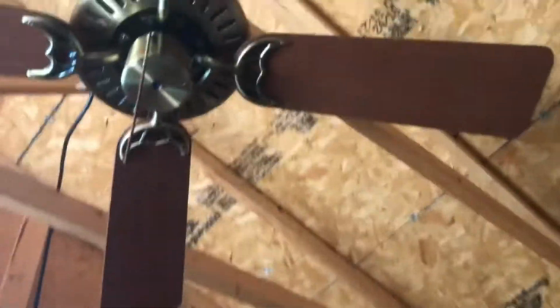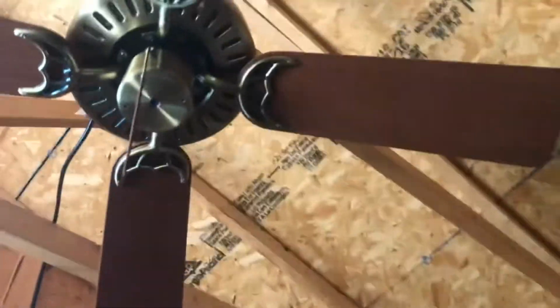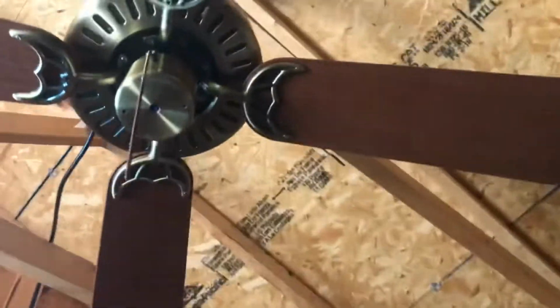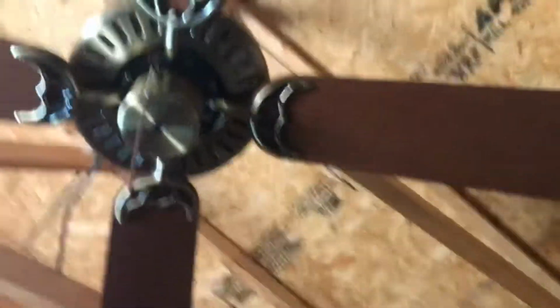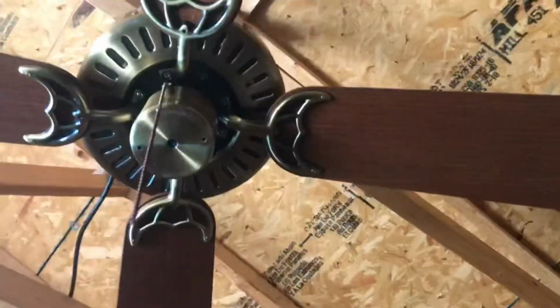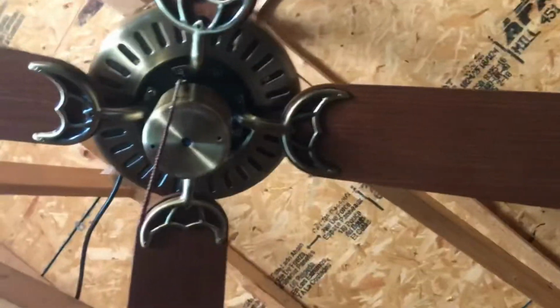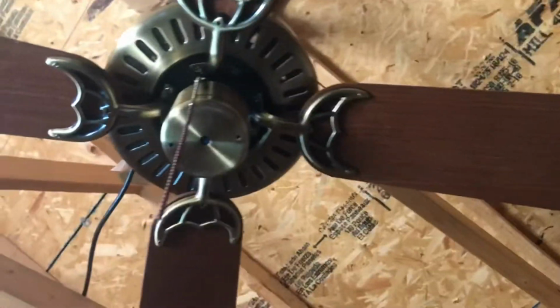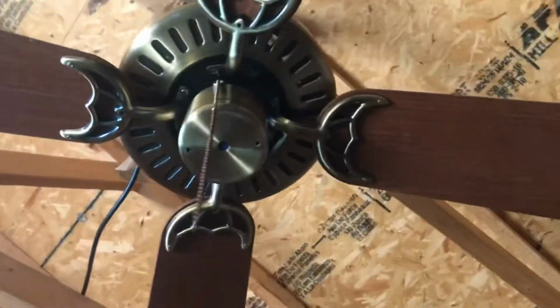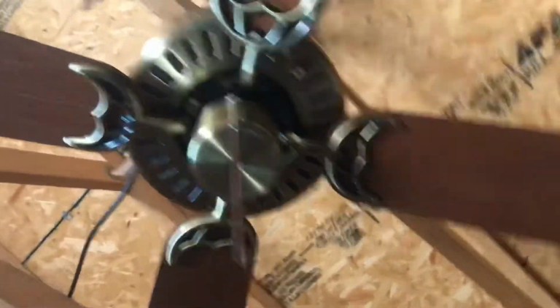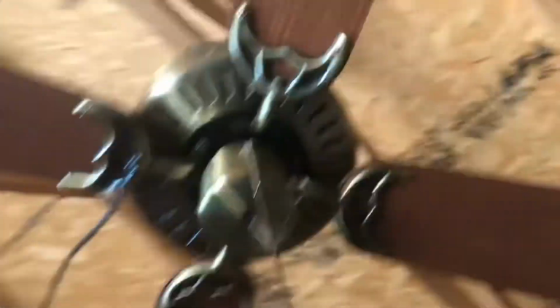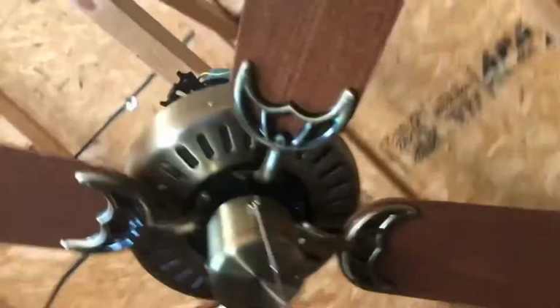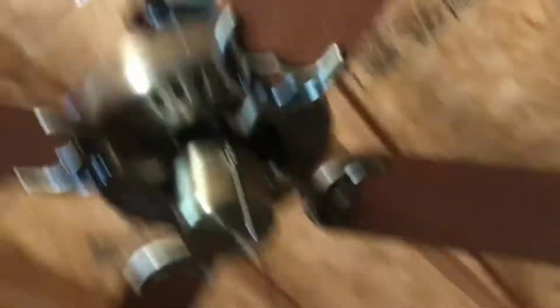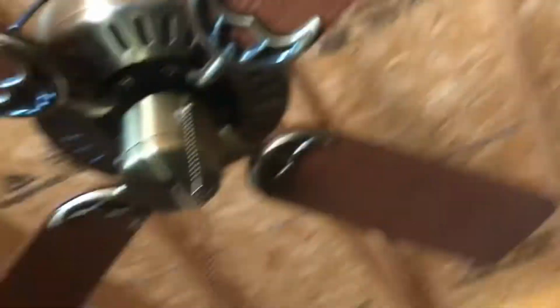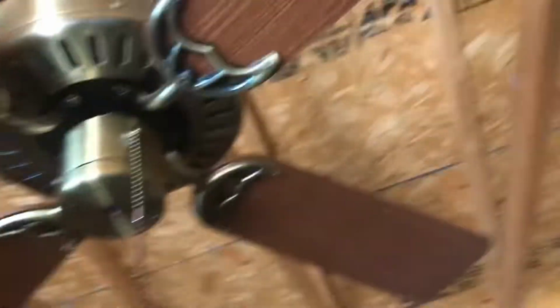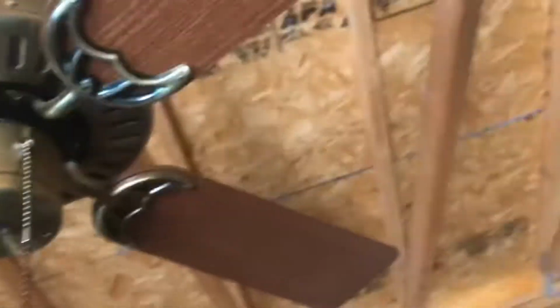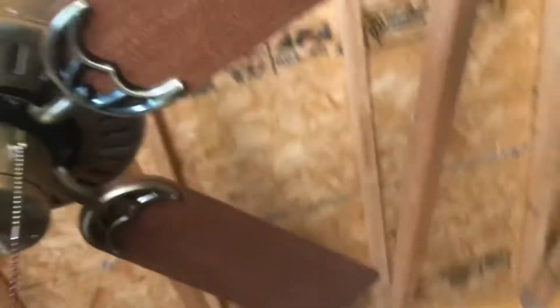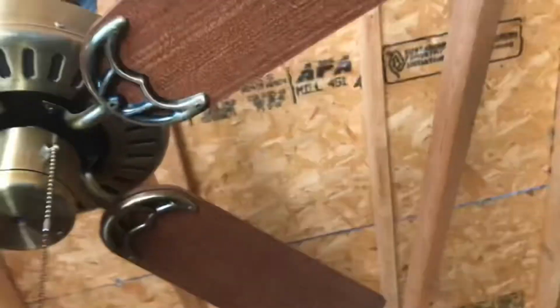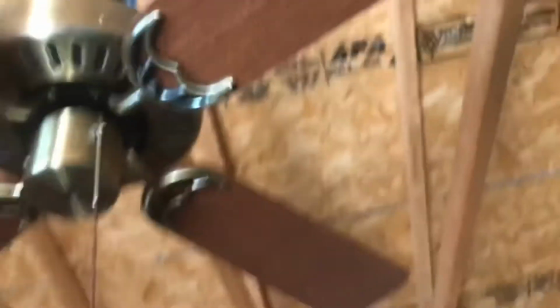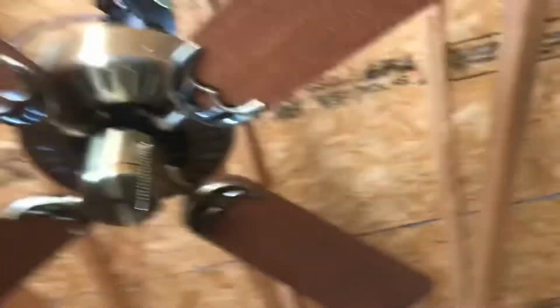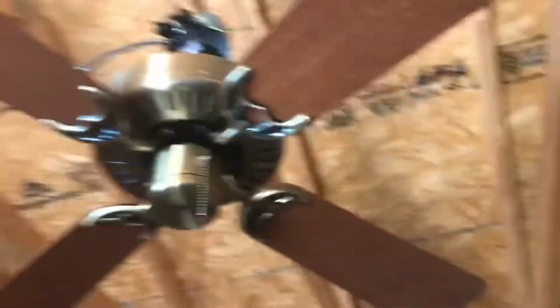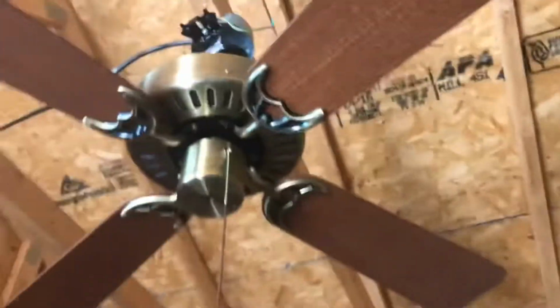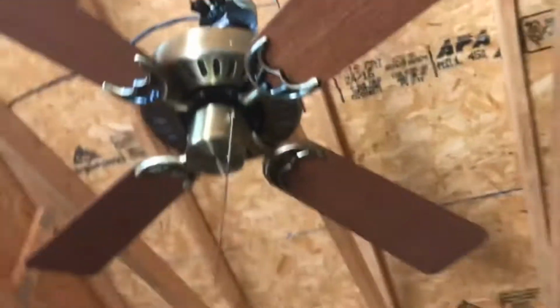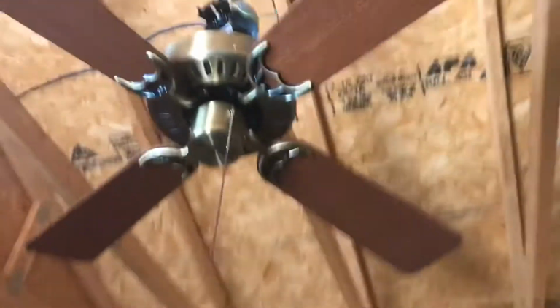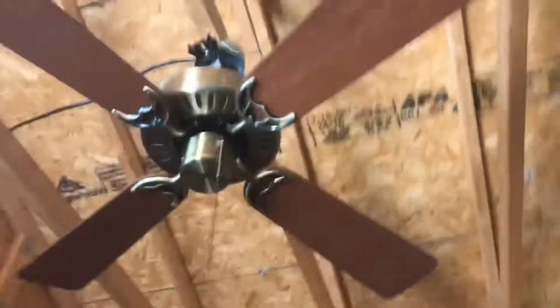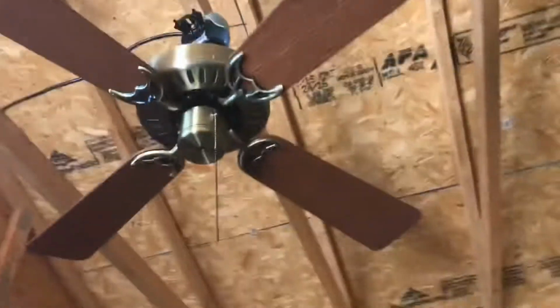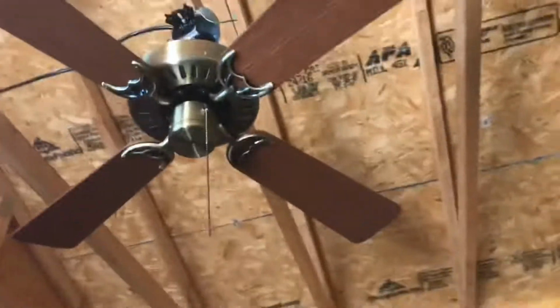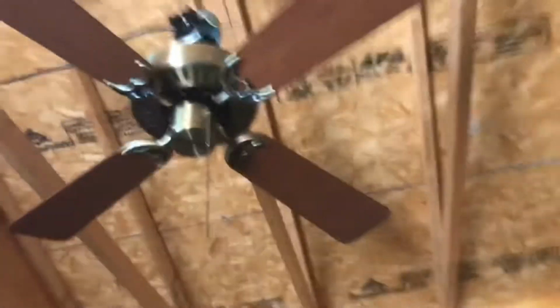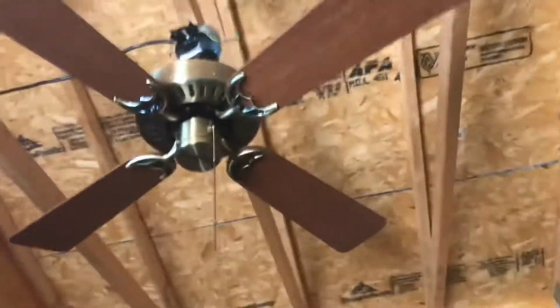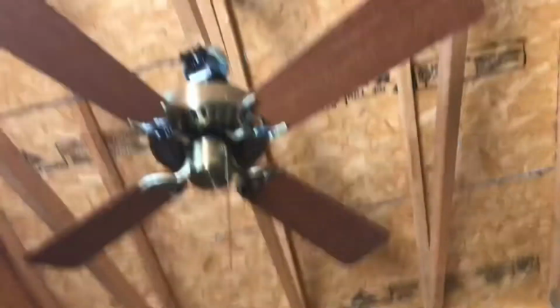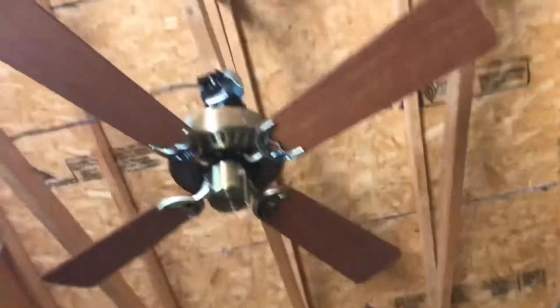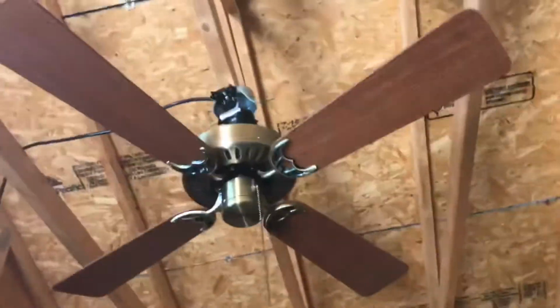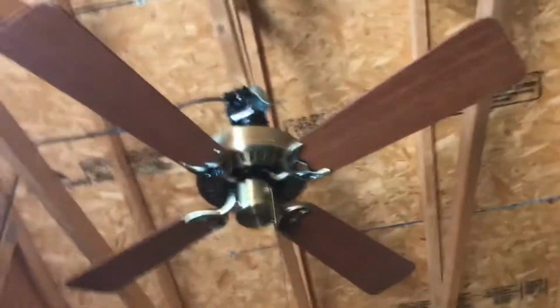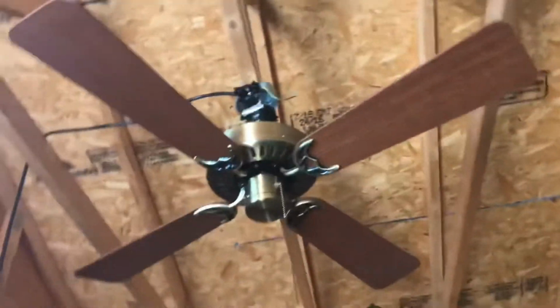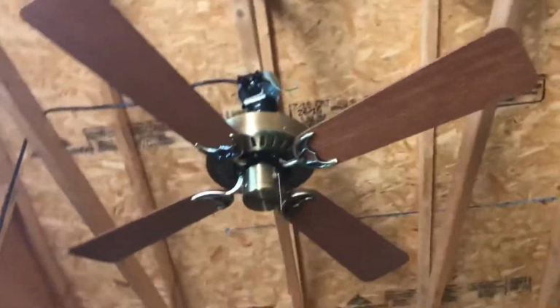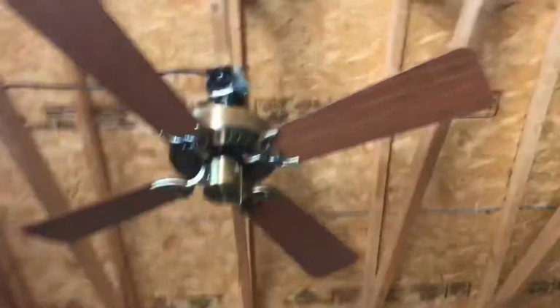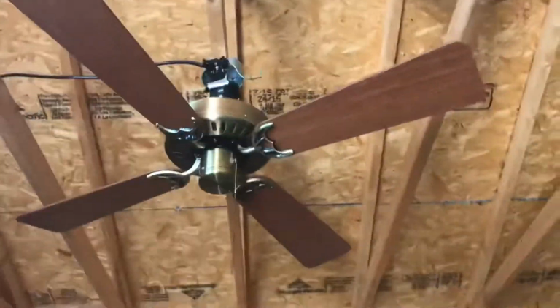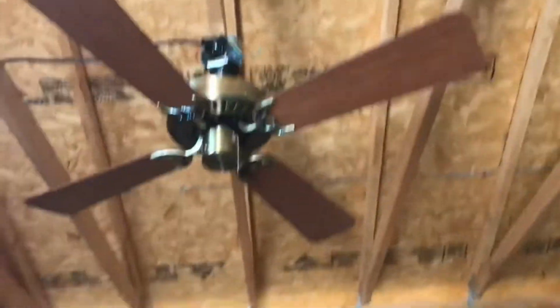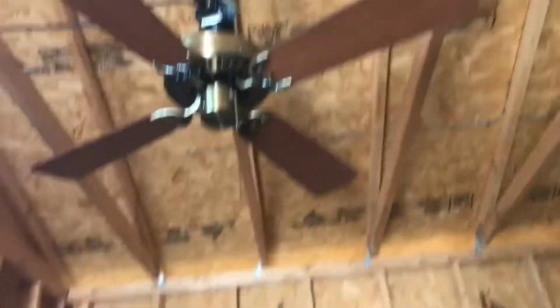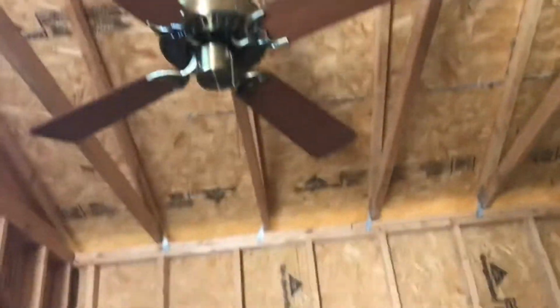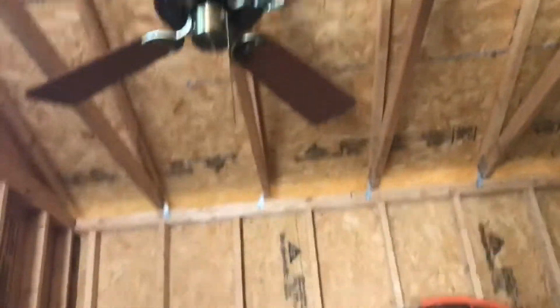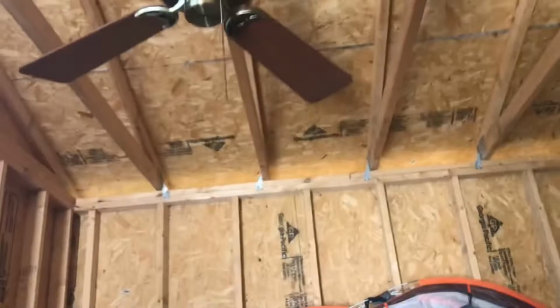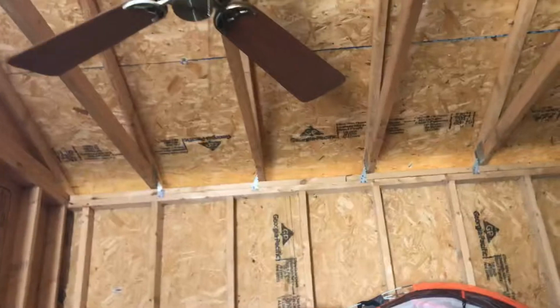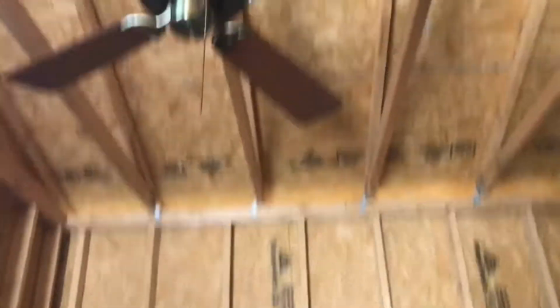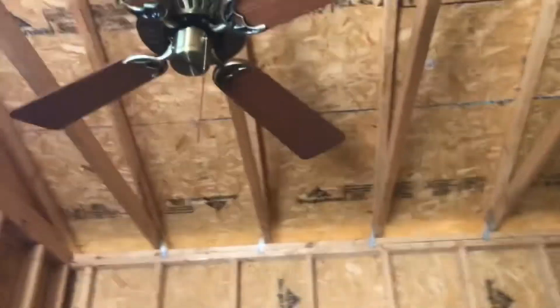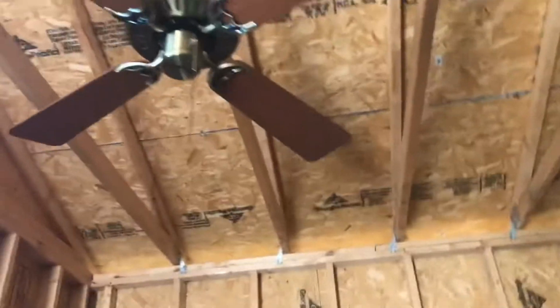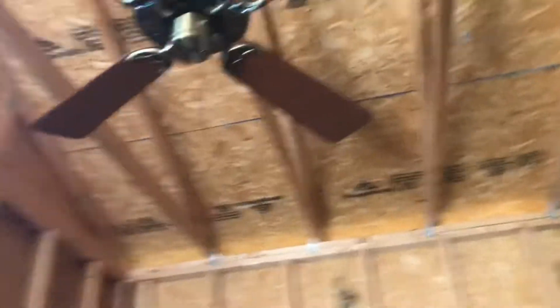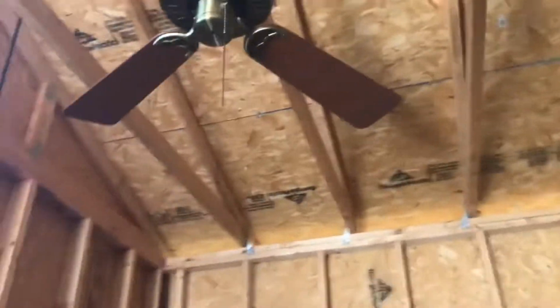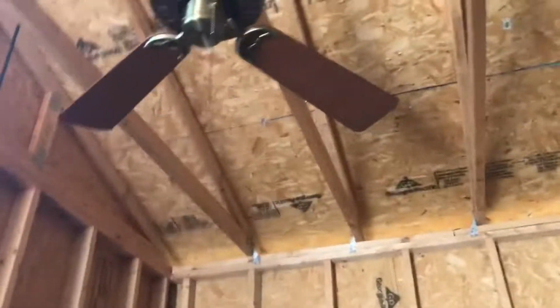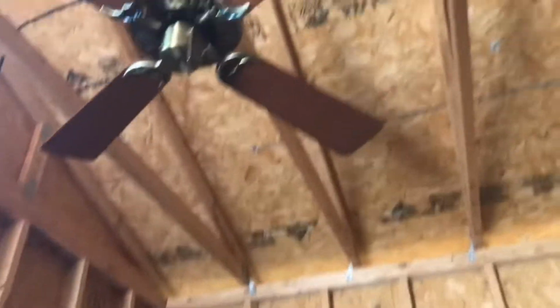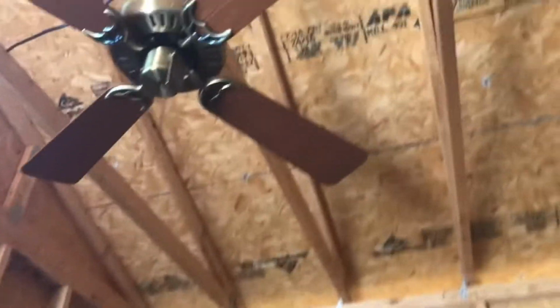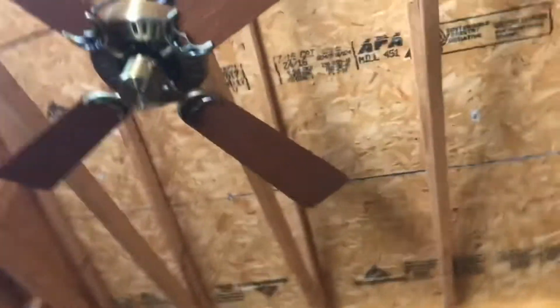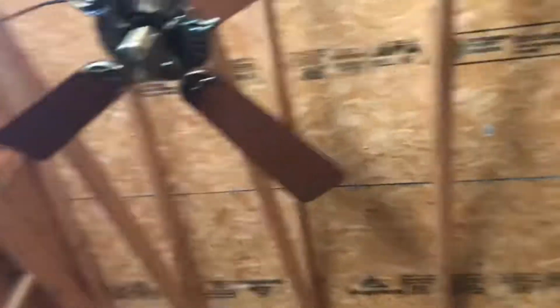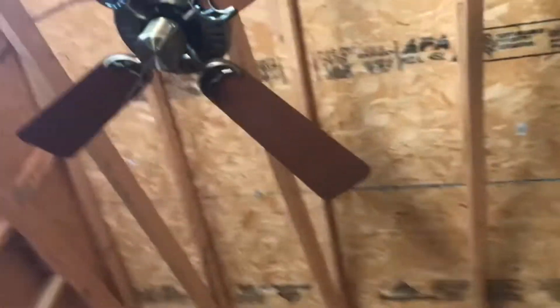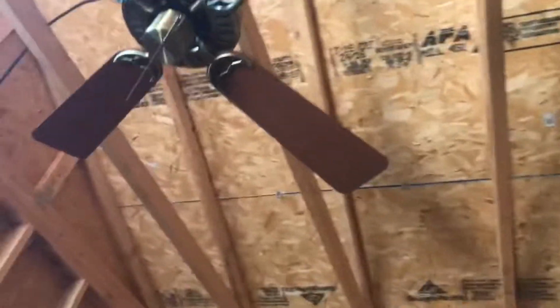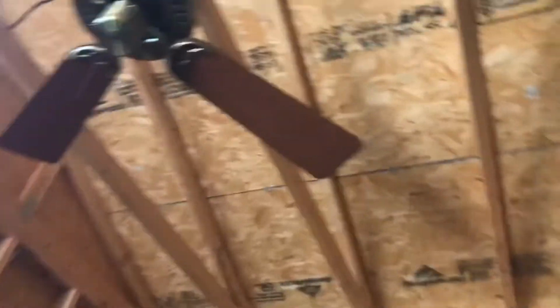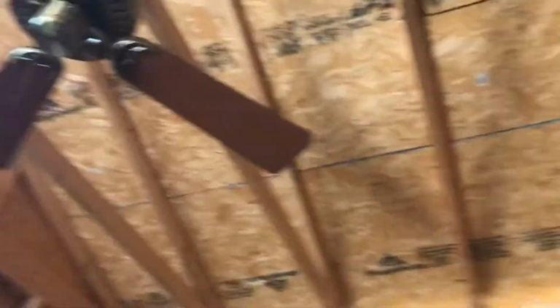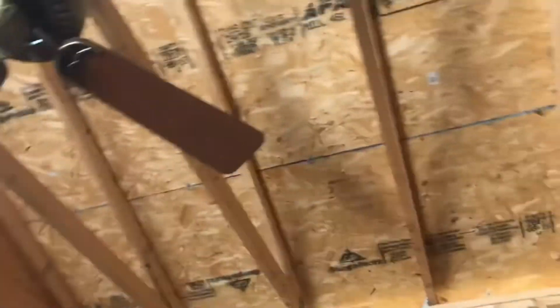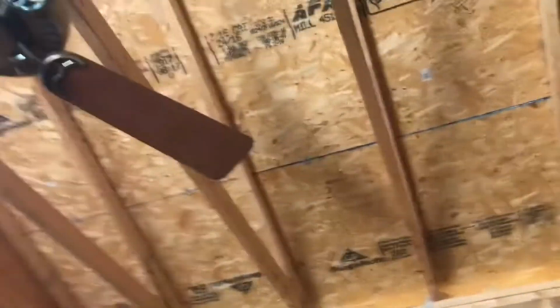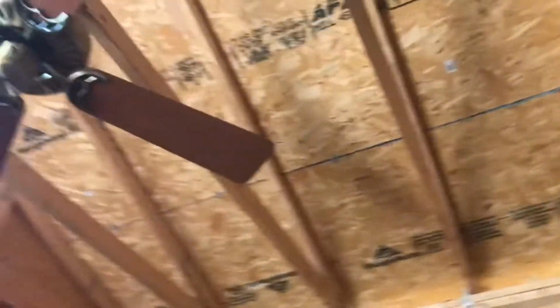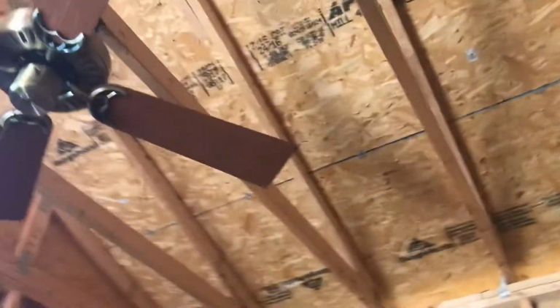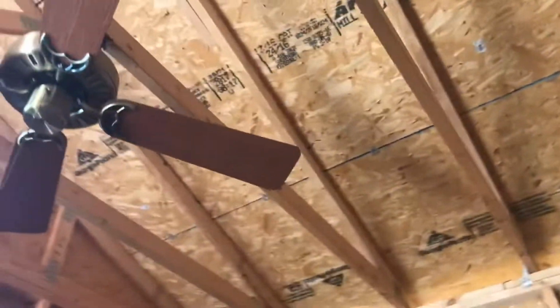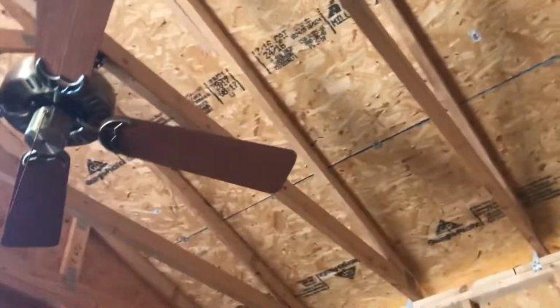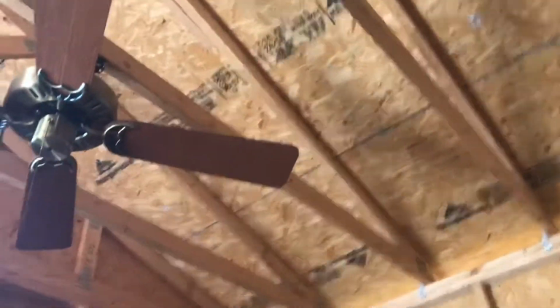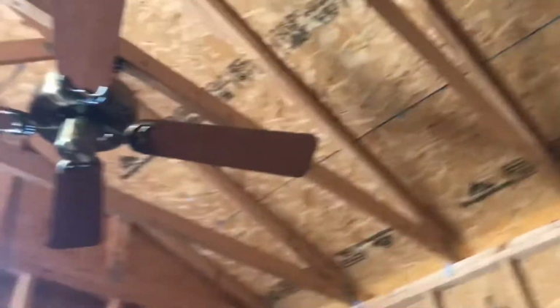I'm showing this fan just in case you're buying it, so you can see how it runs. This fan — I recorded it a couple months back.